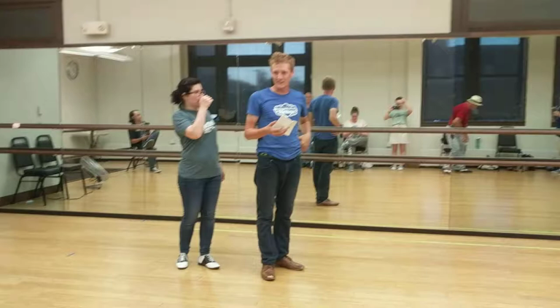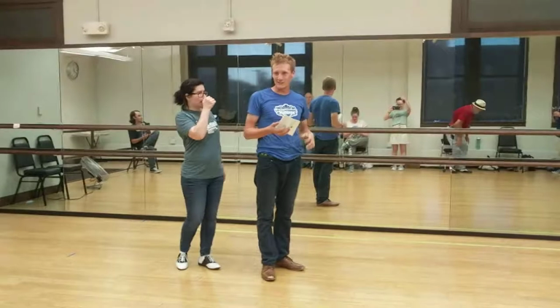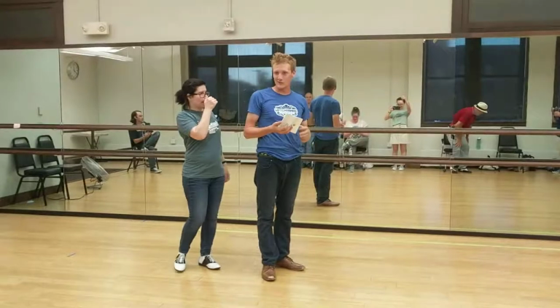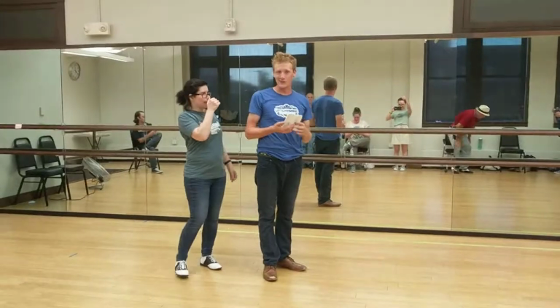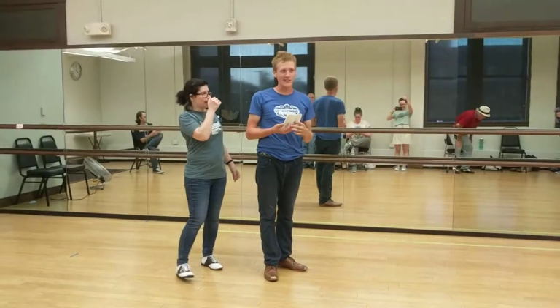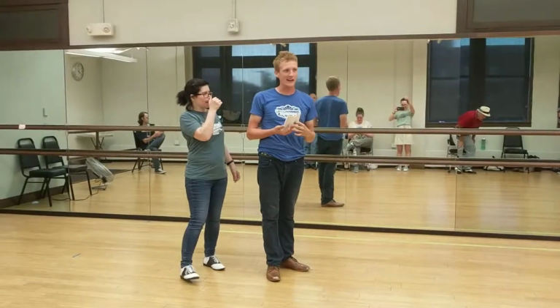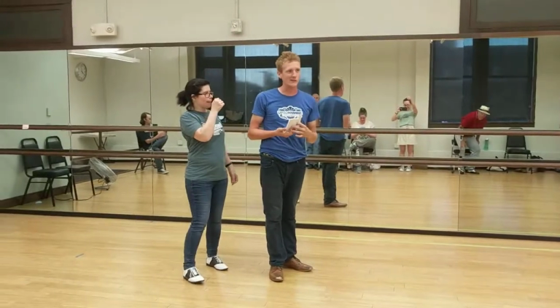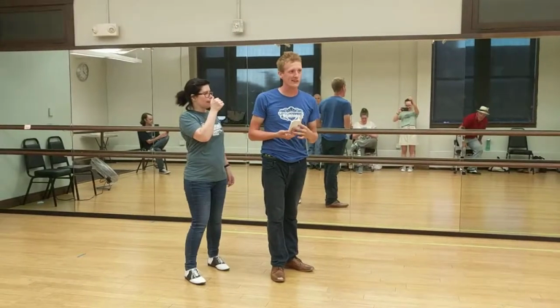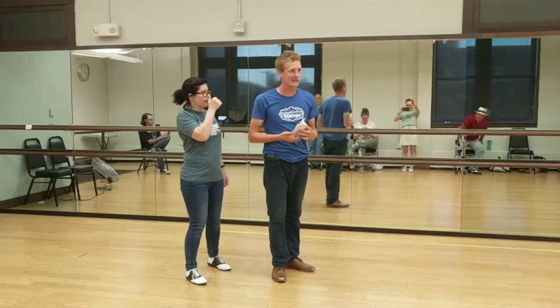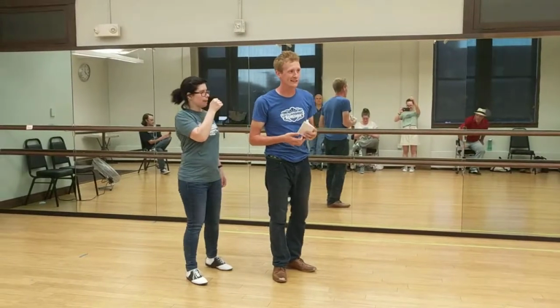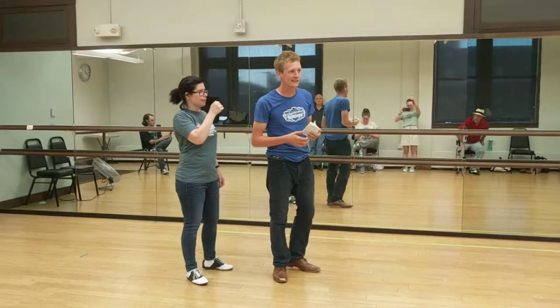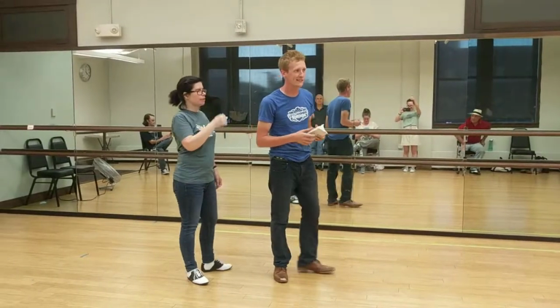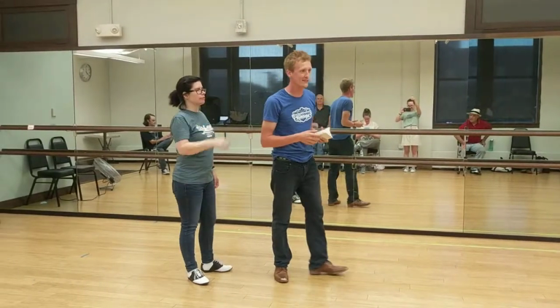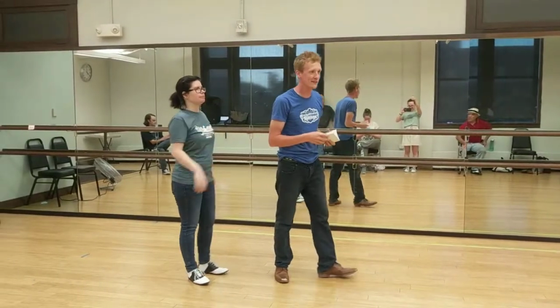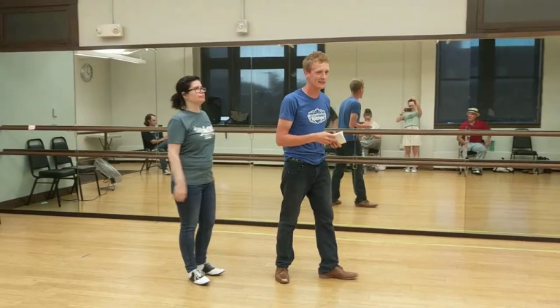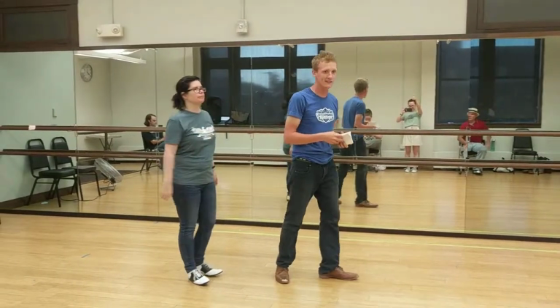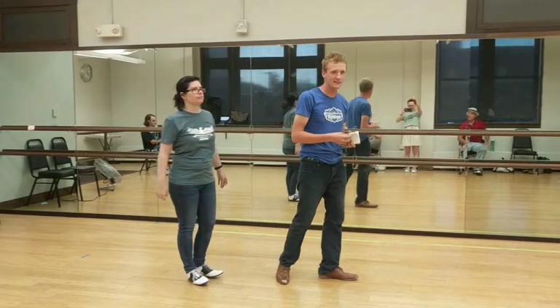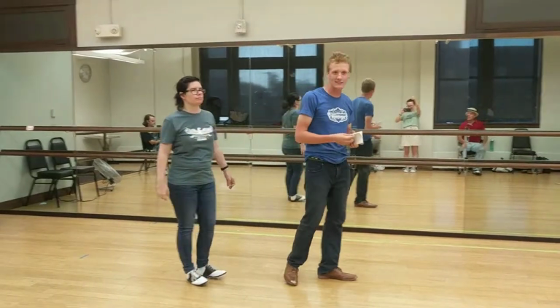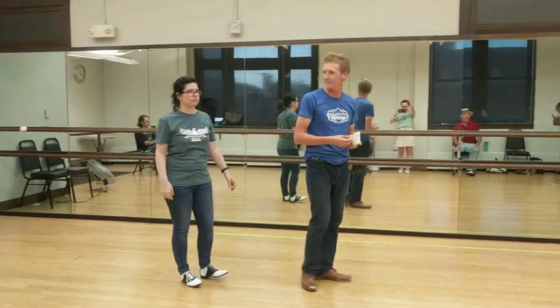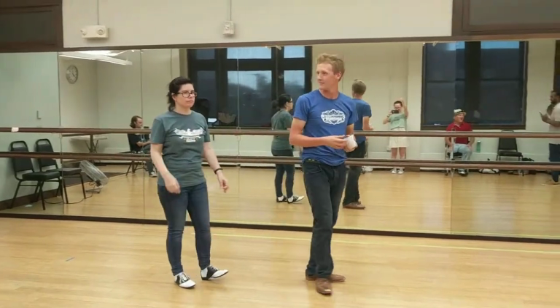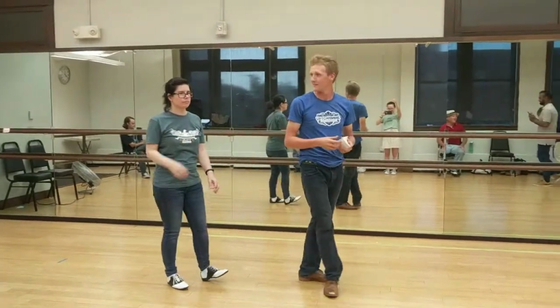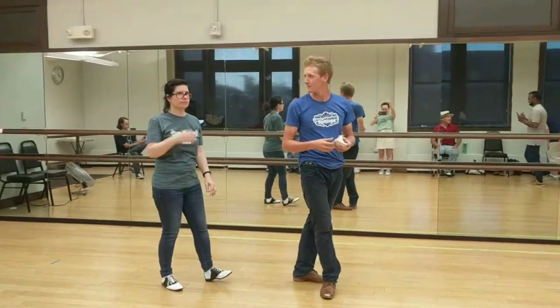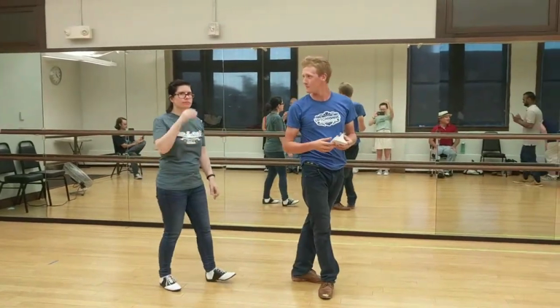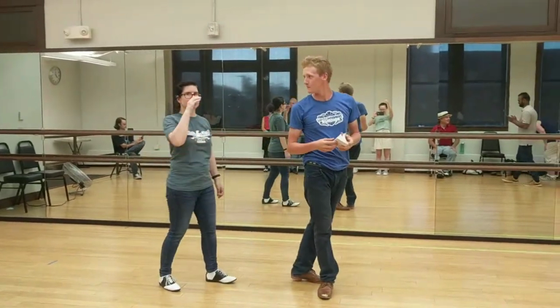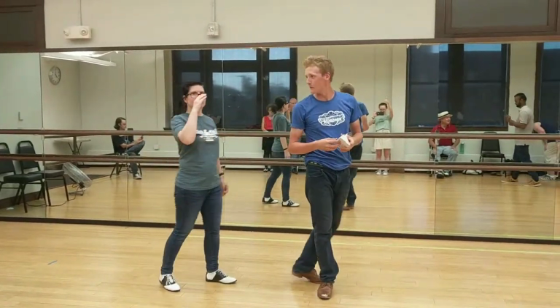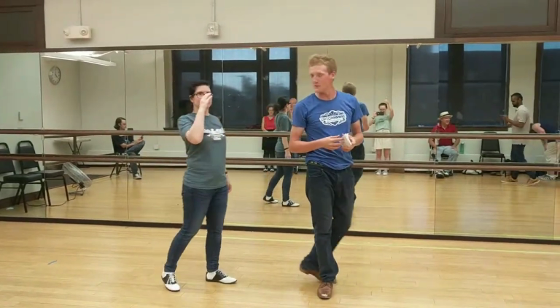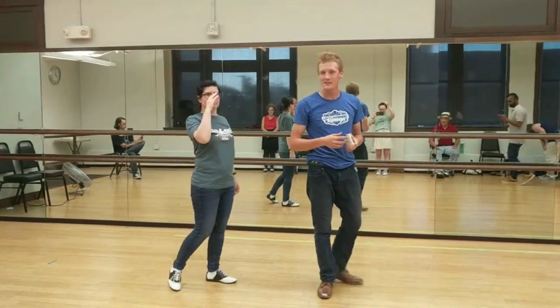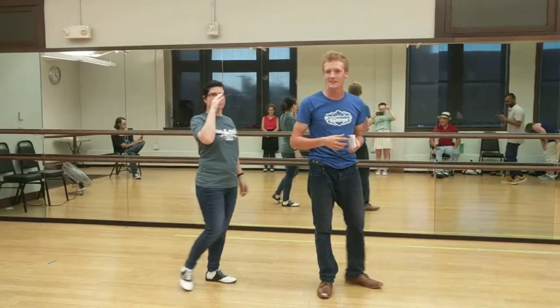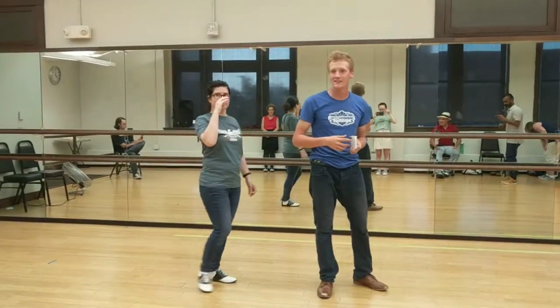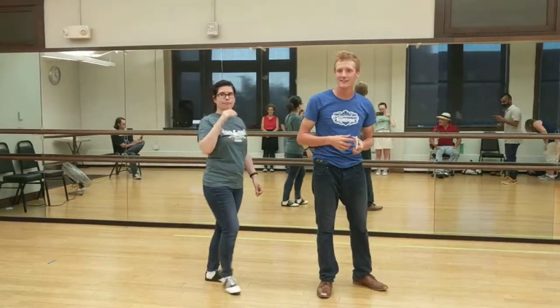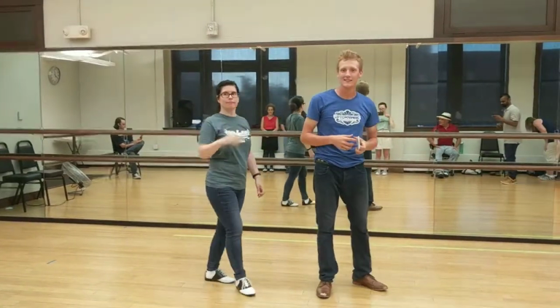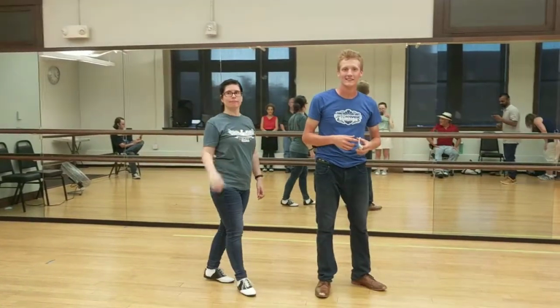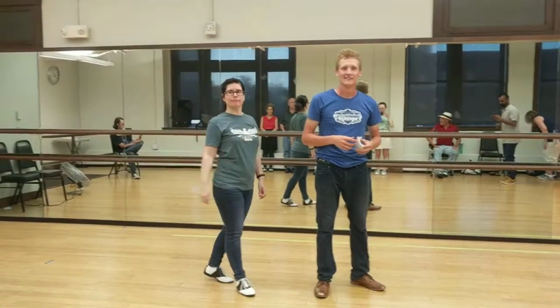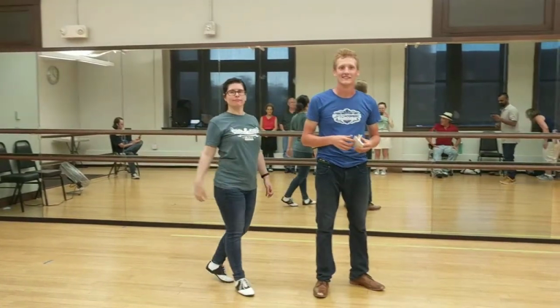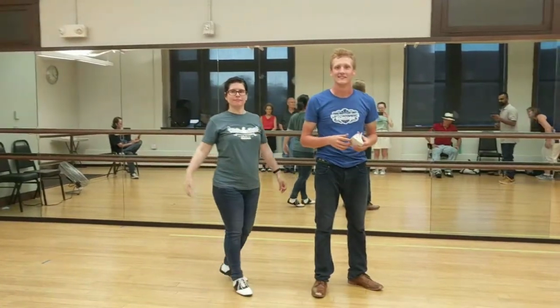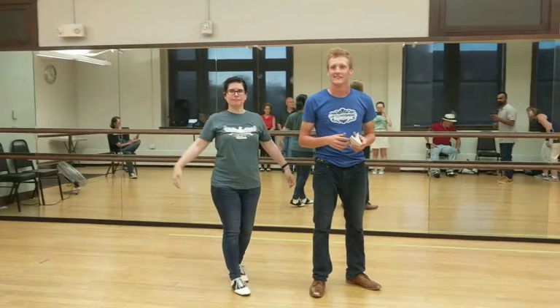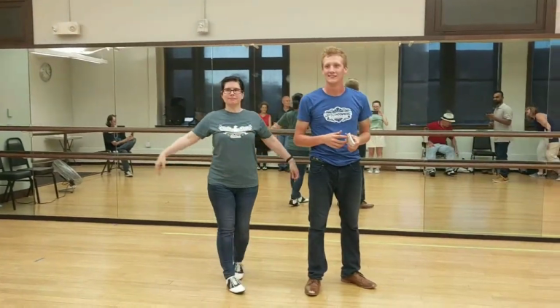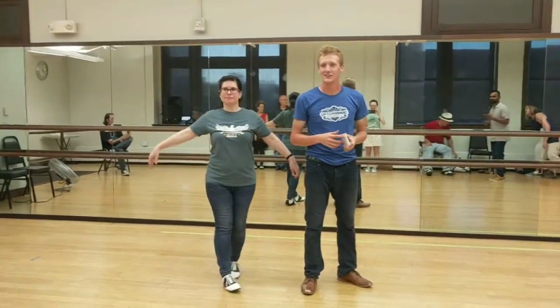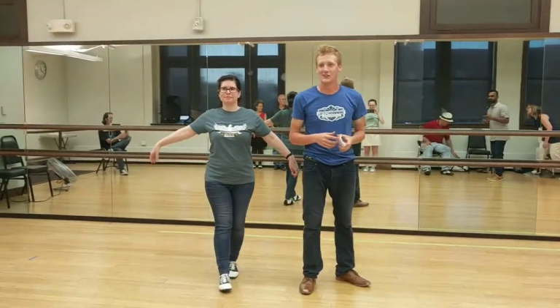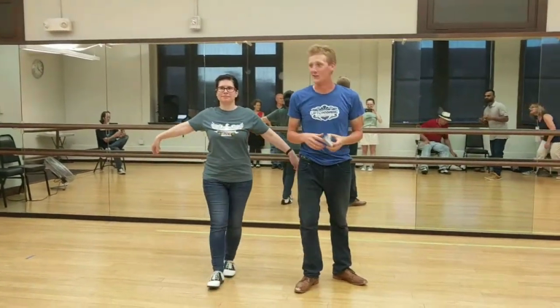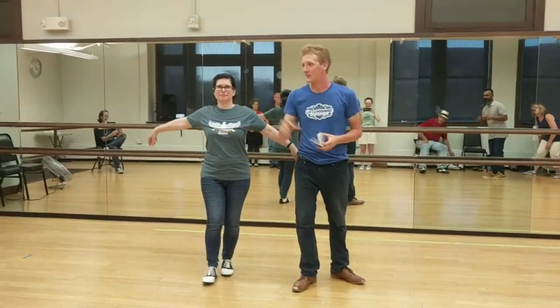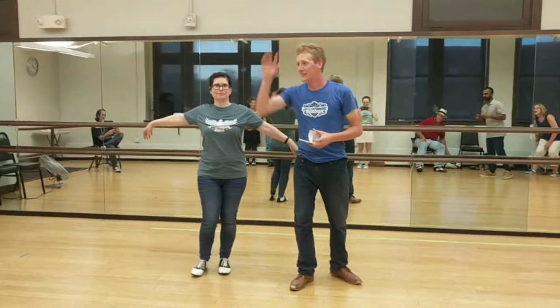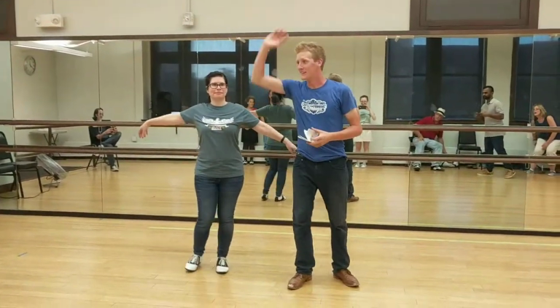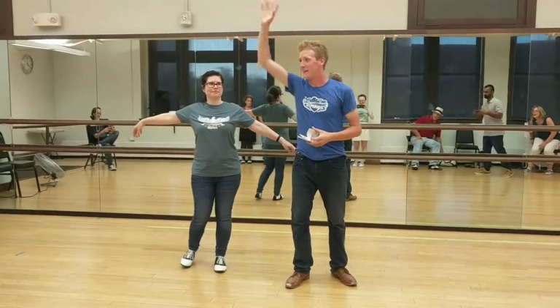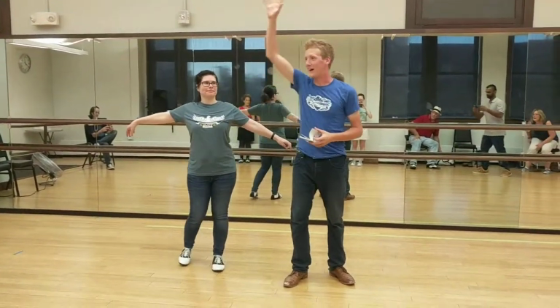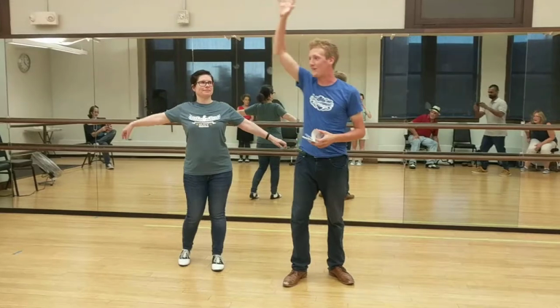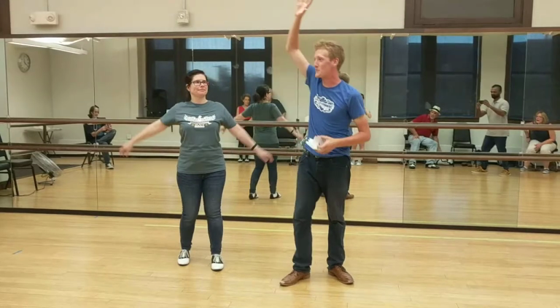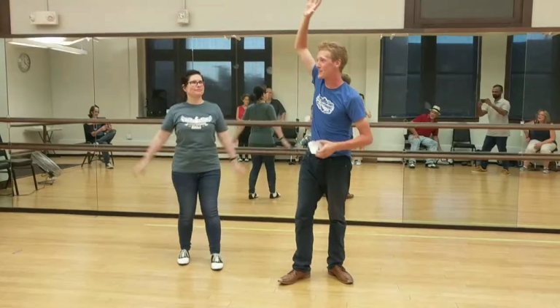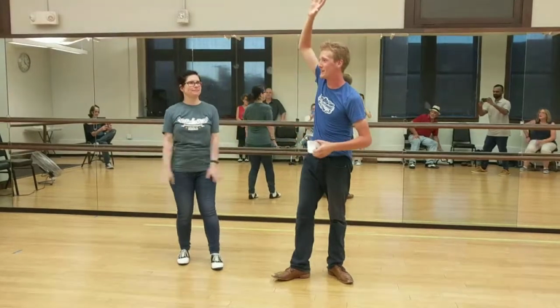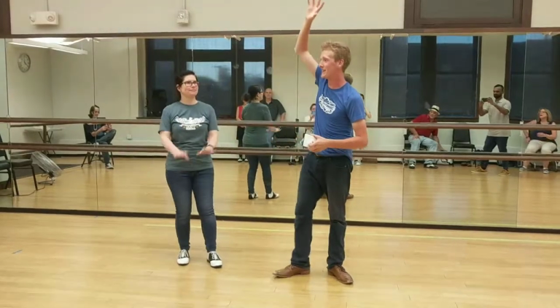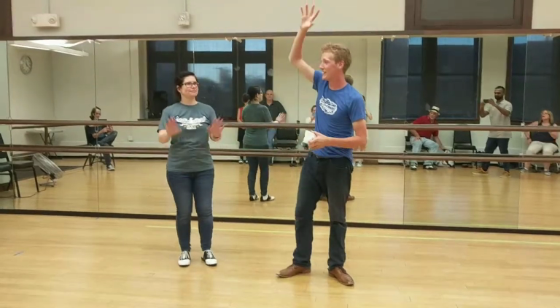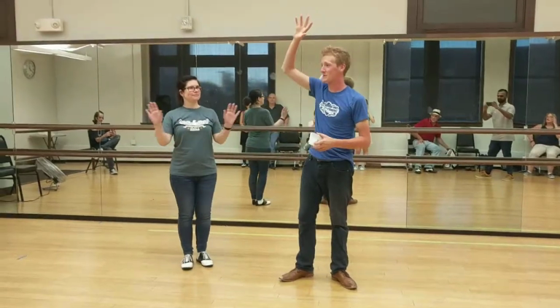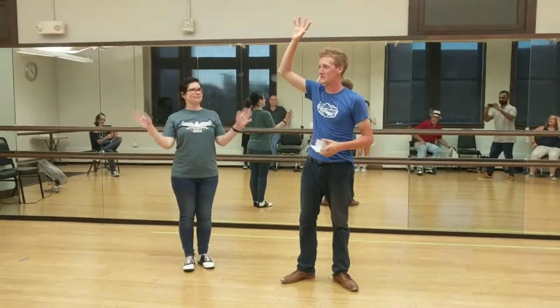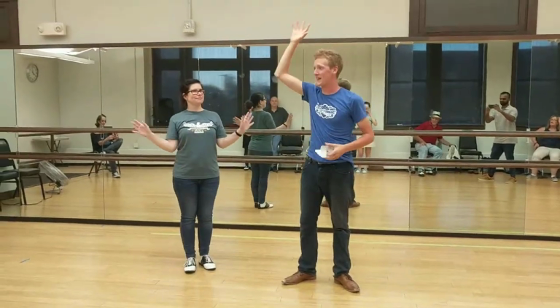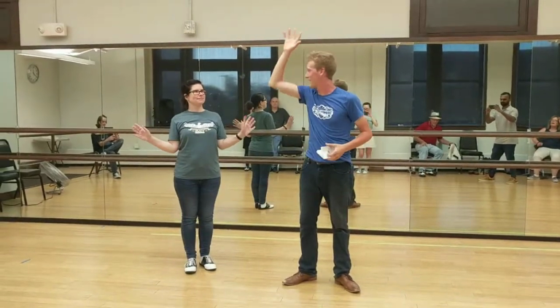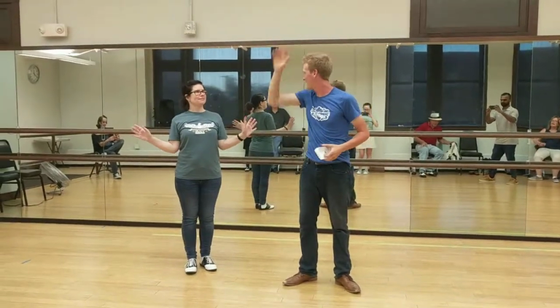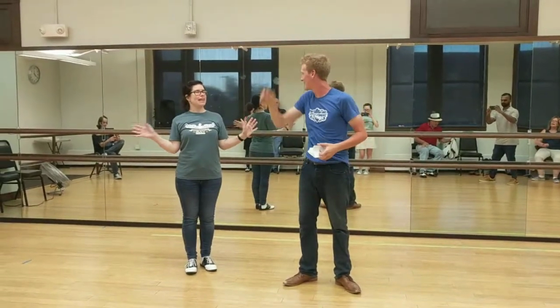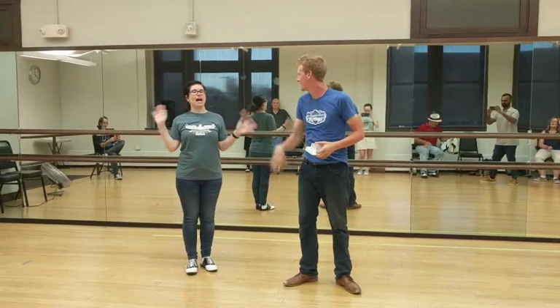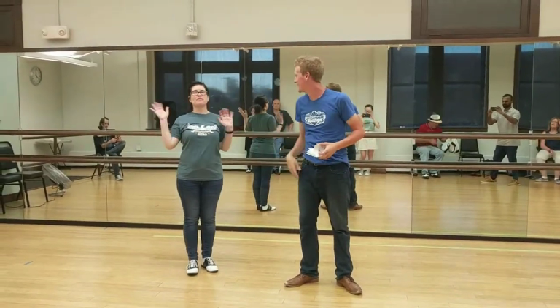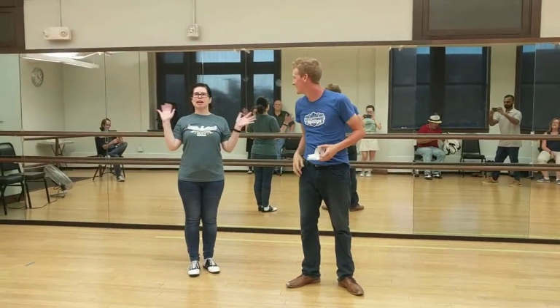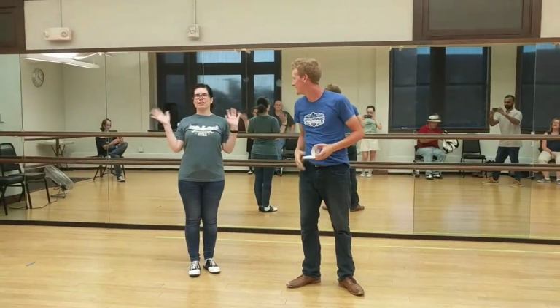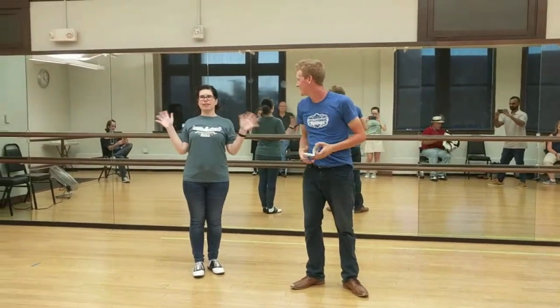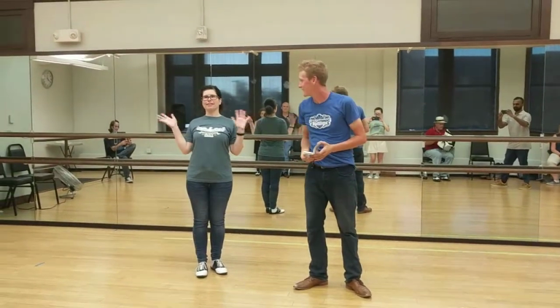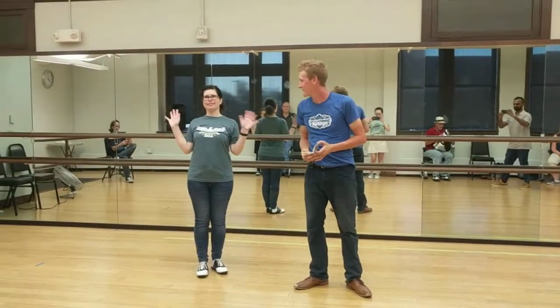Hi everybody, I'm Zach. Hi, I'm Tonya. Here's the recap video.